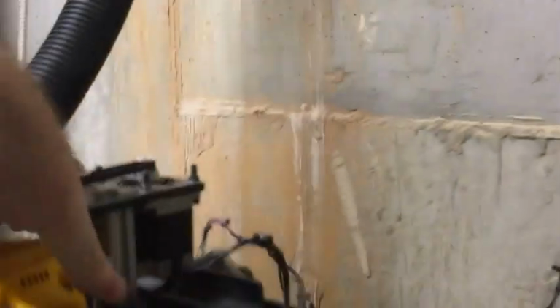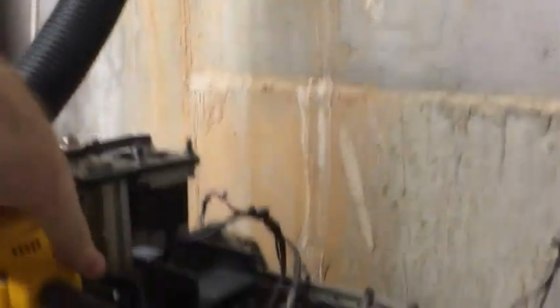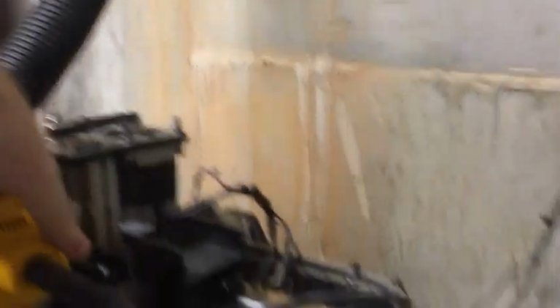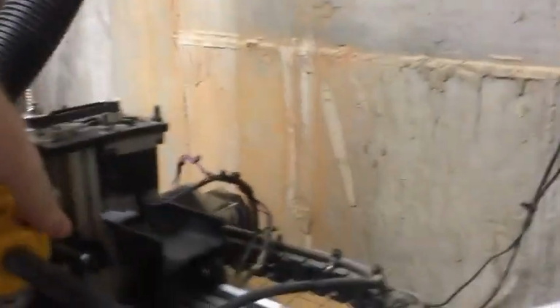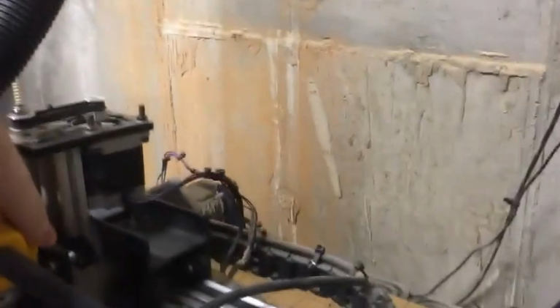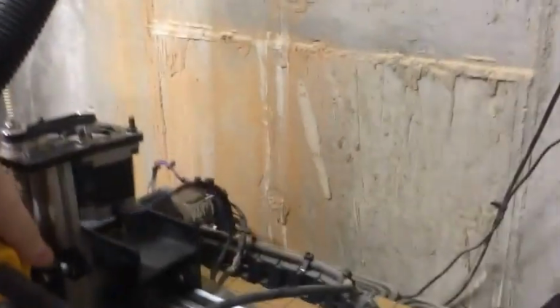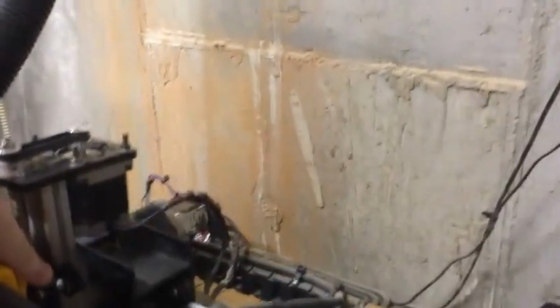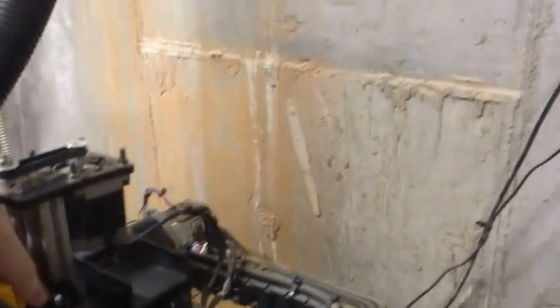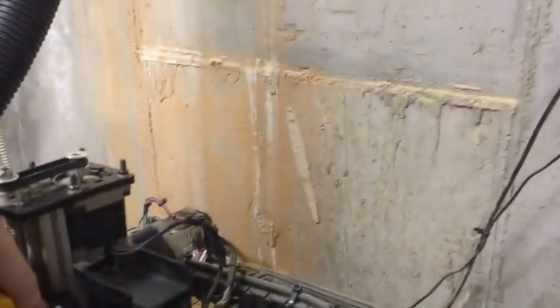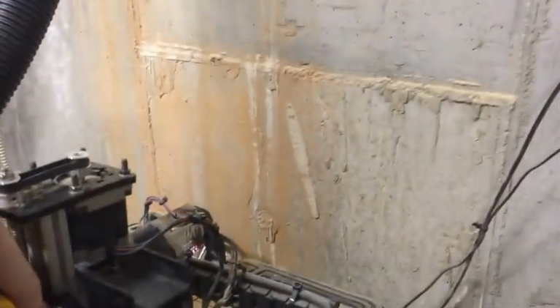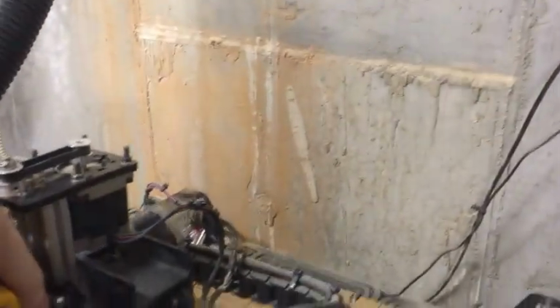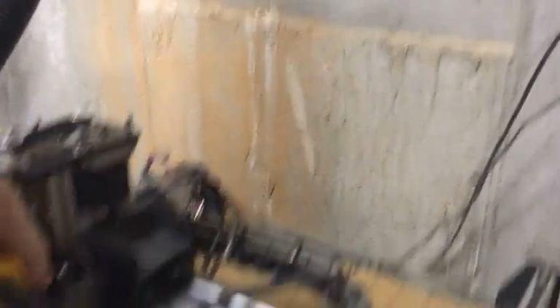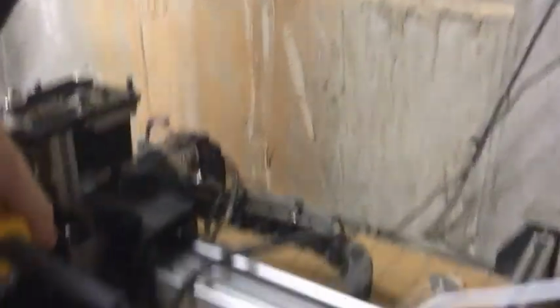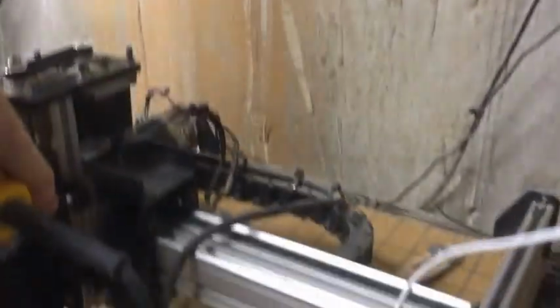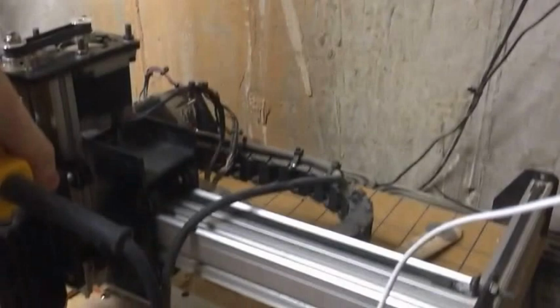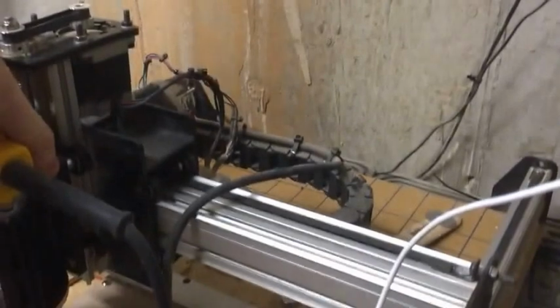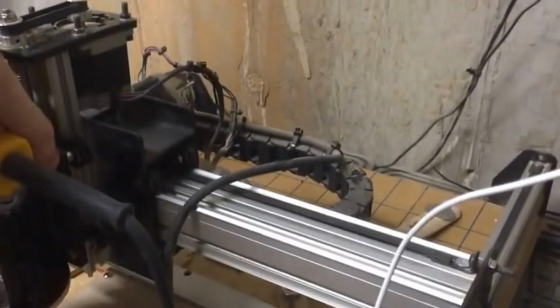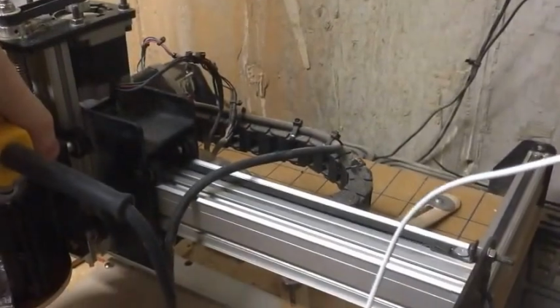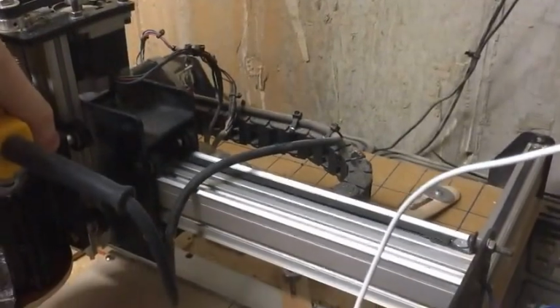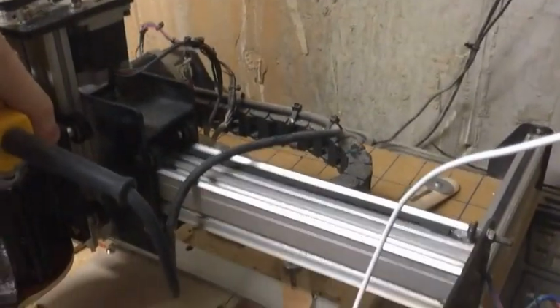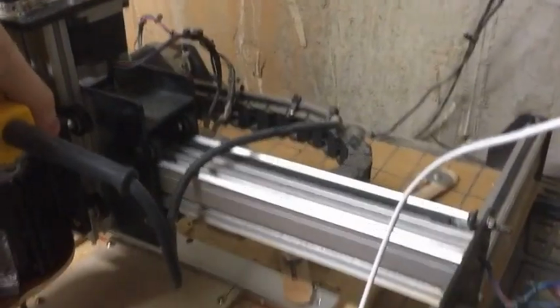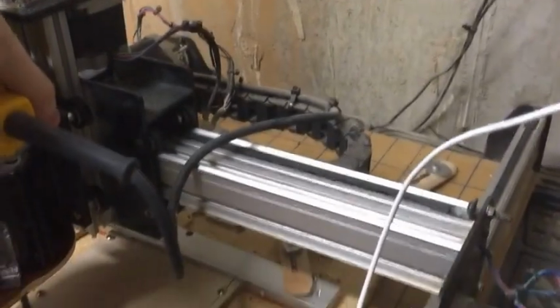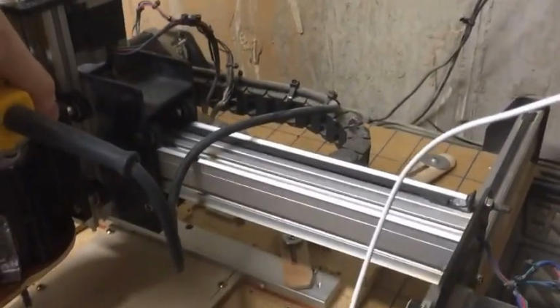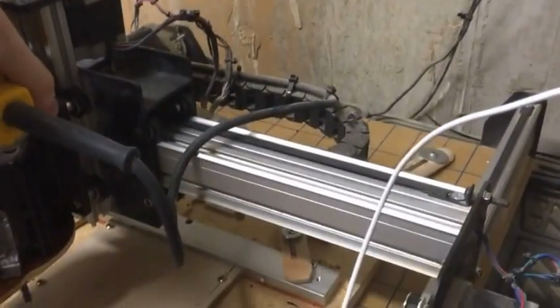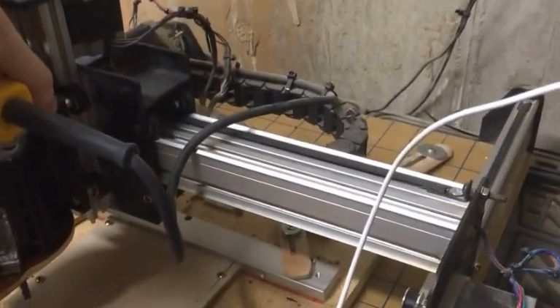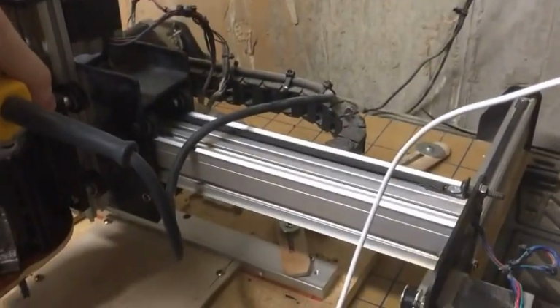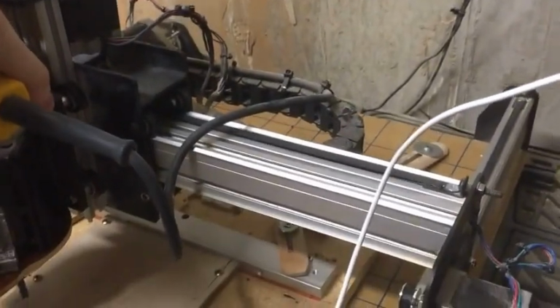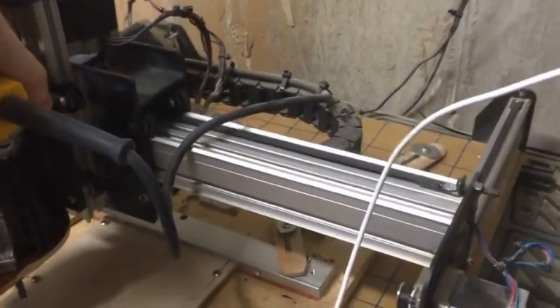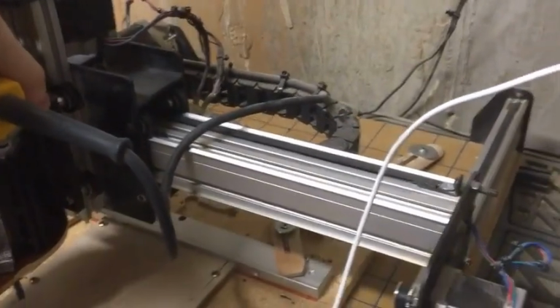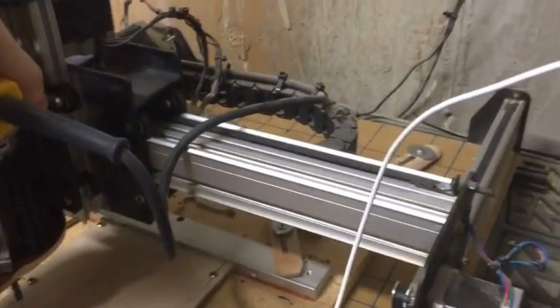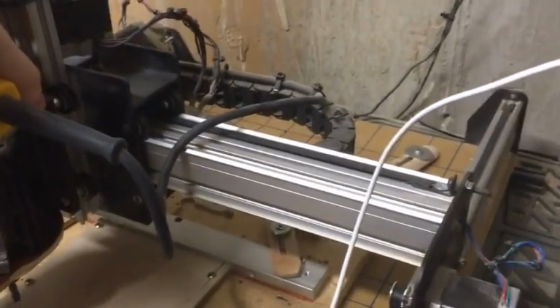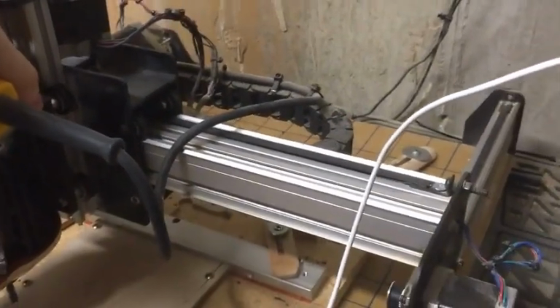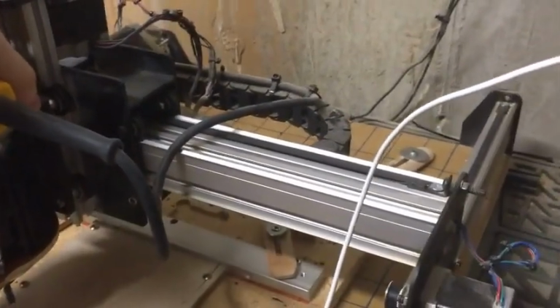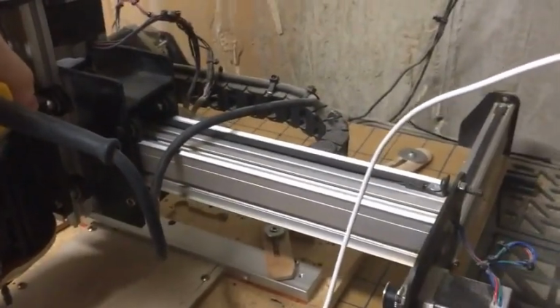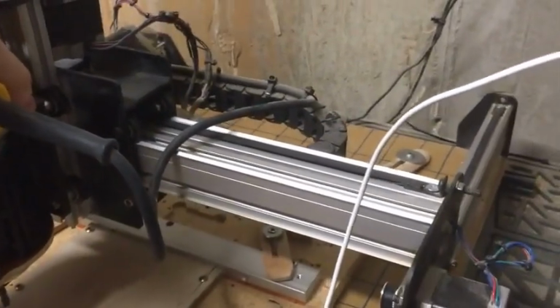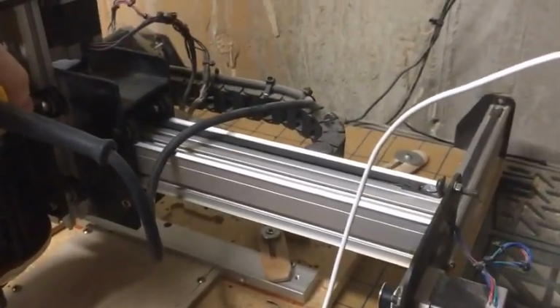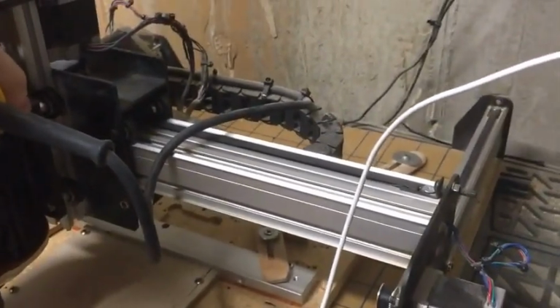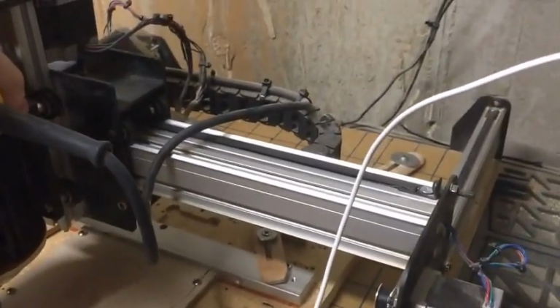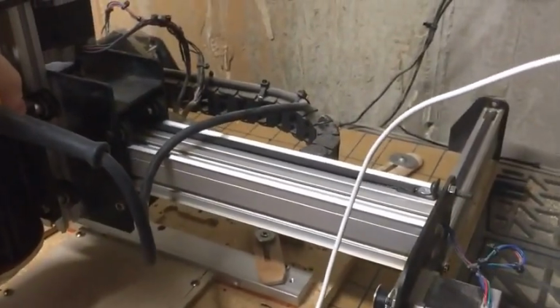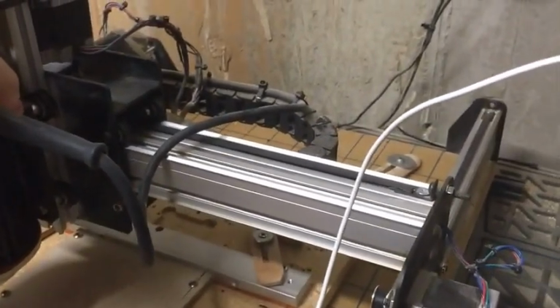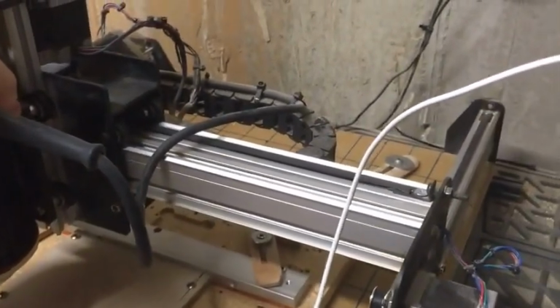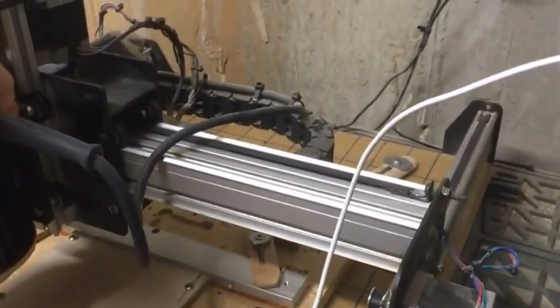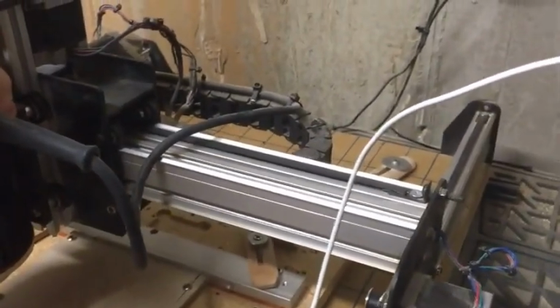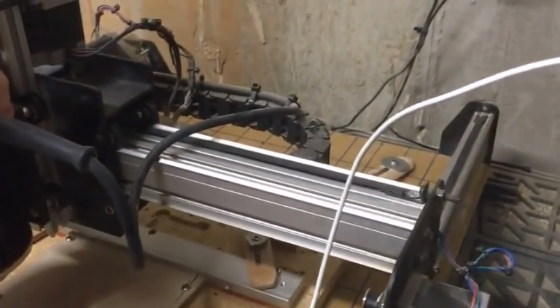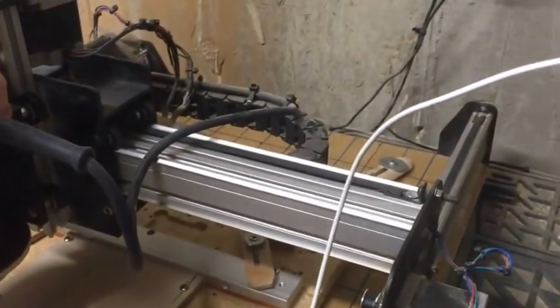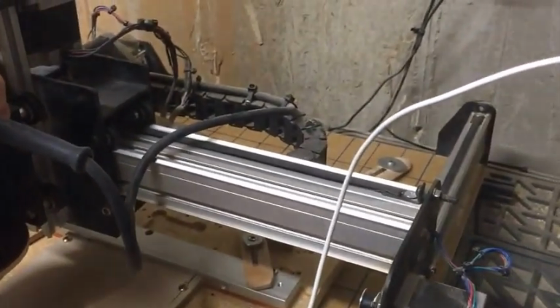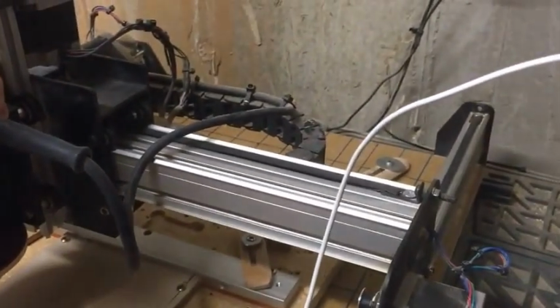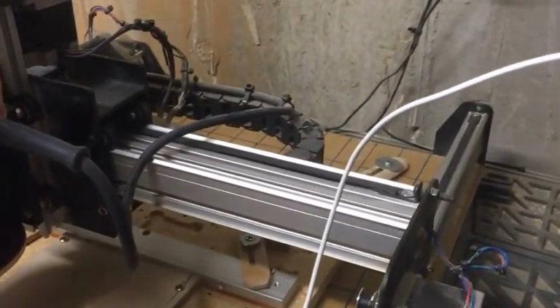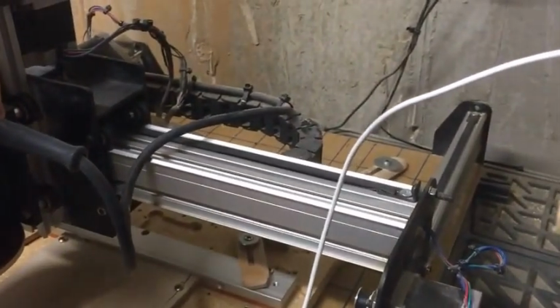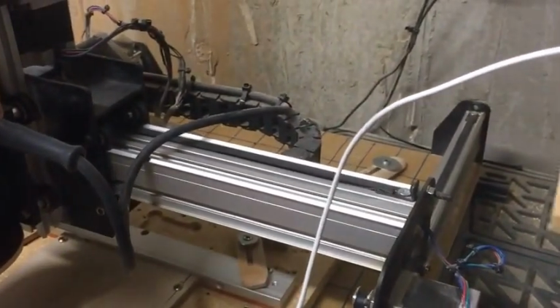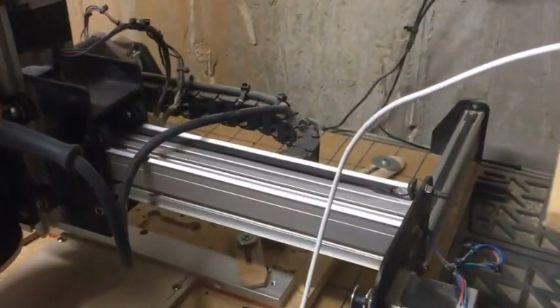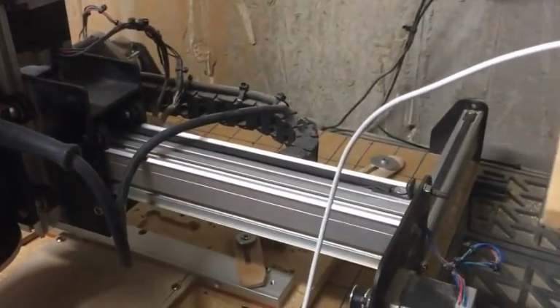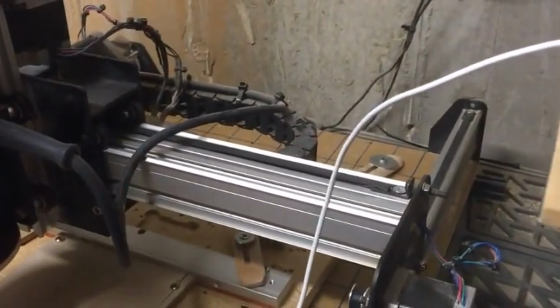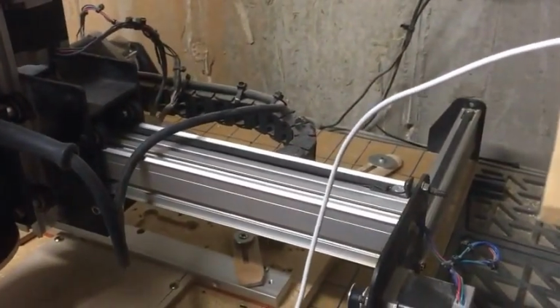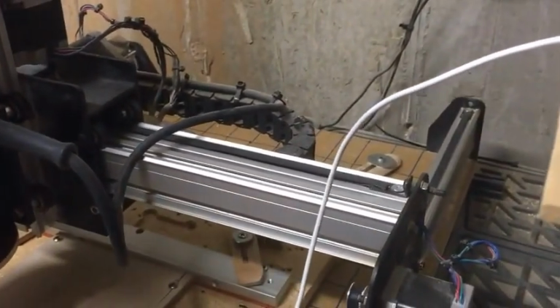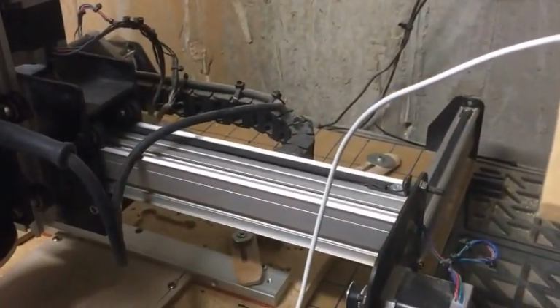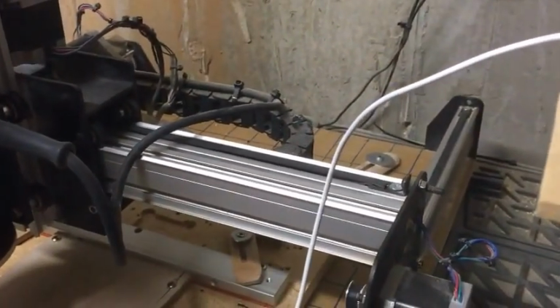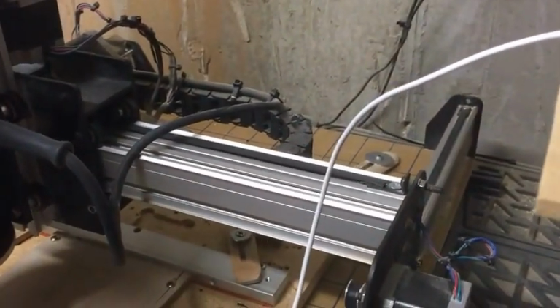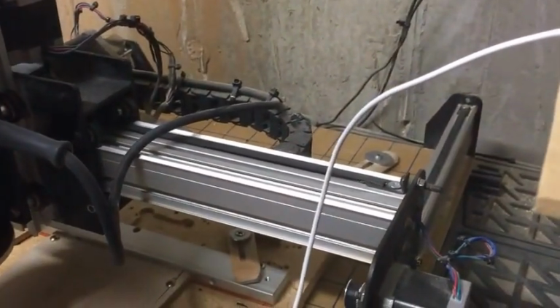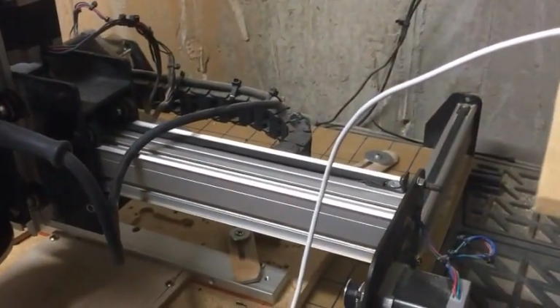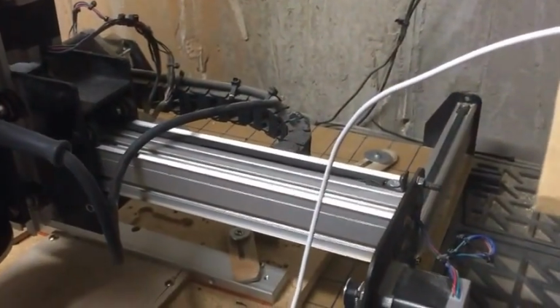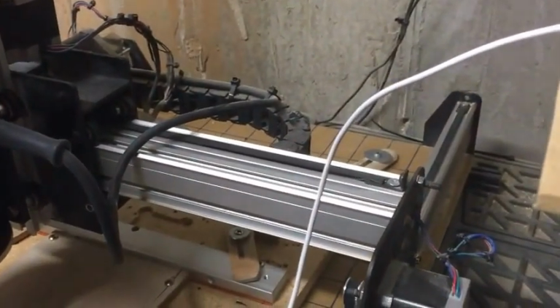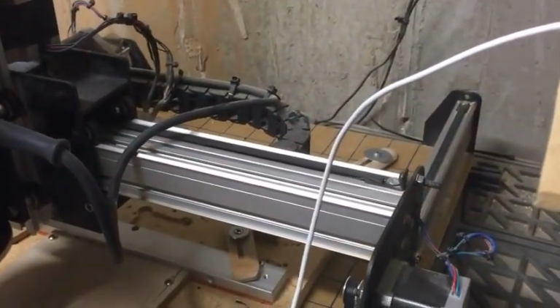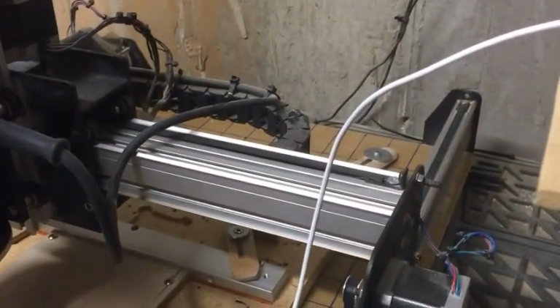It'll get loud. I'll probably show just a little bit of the cutting and then stop and show you what it looks like when it's done.